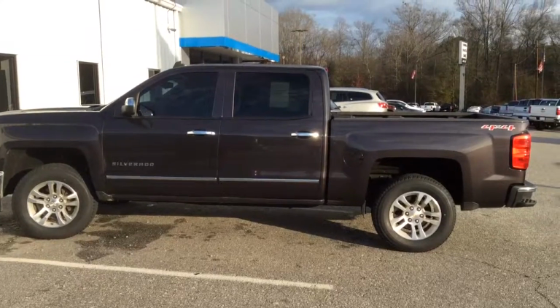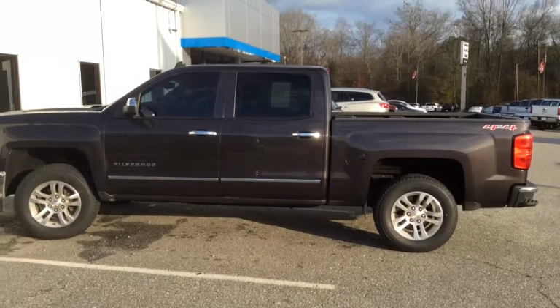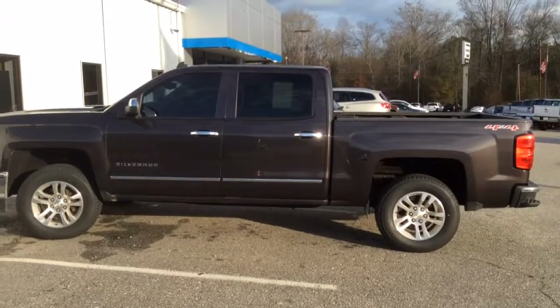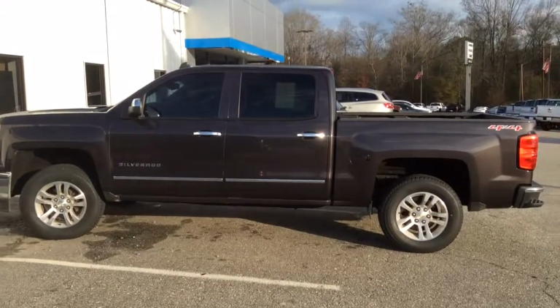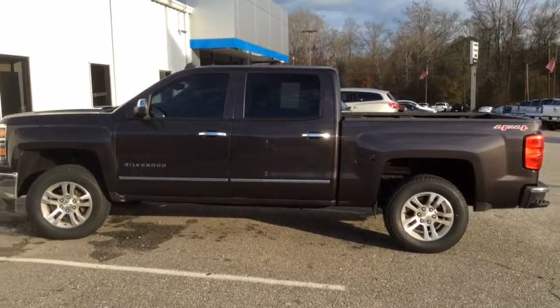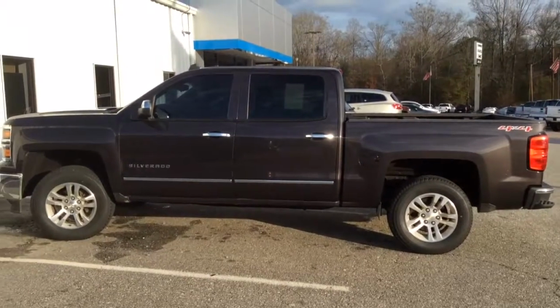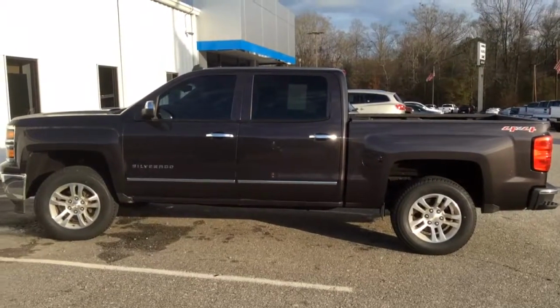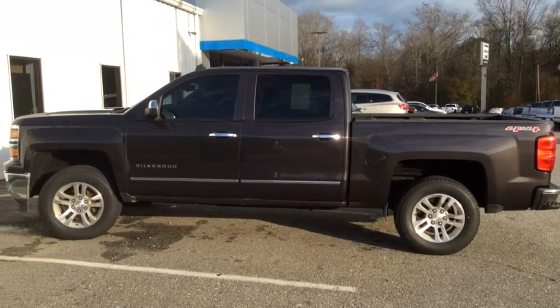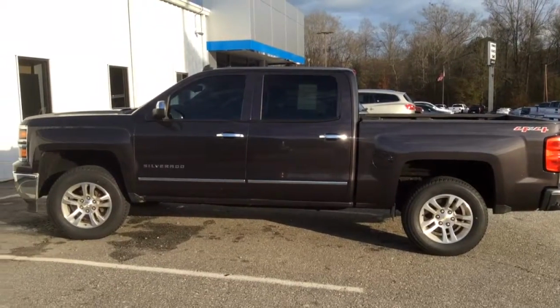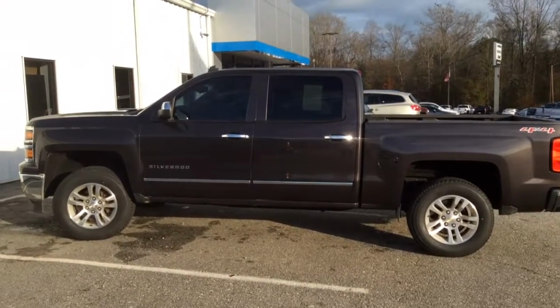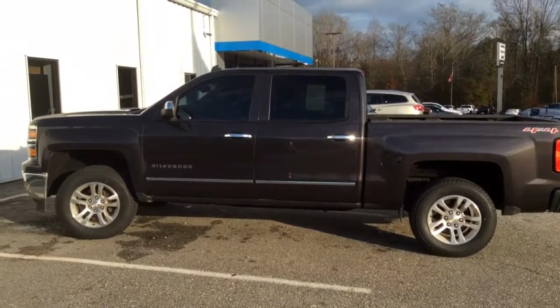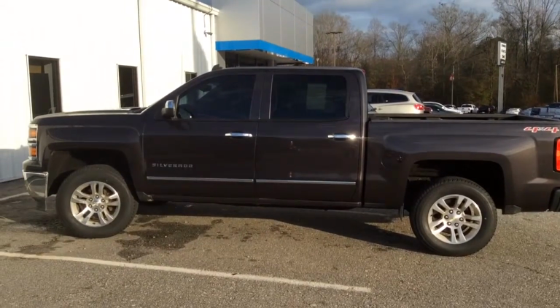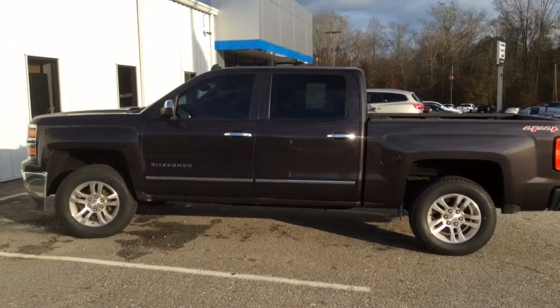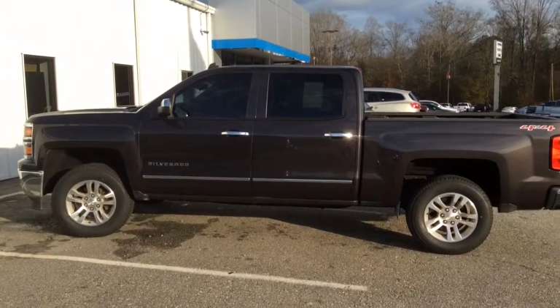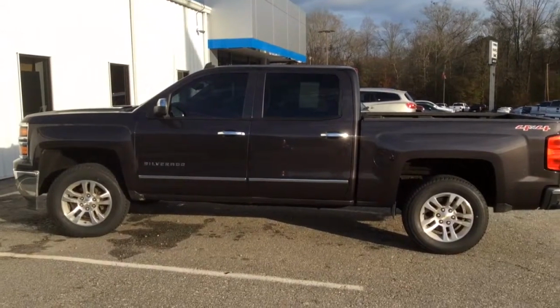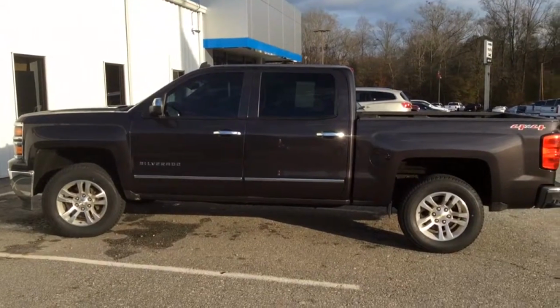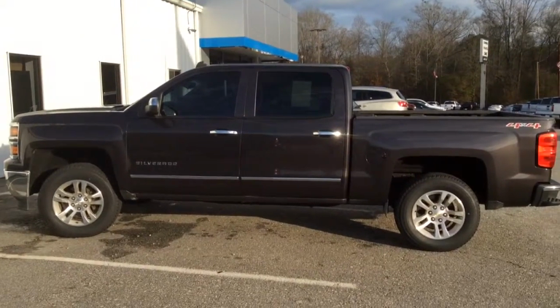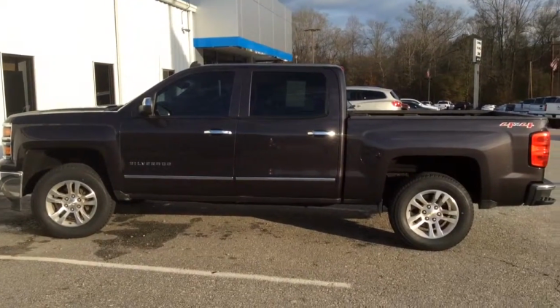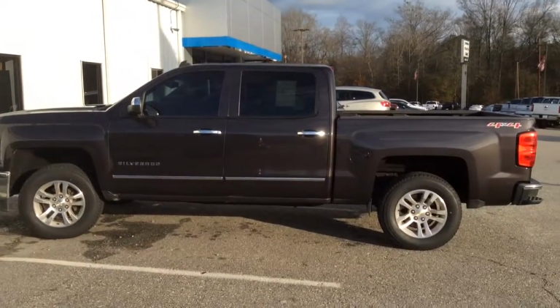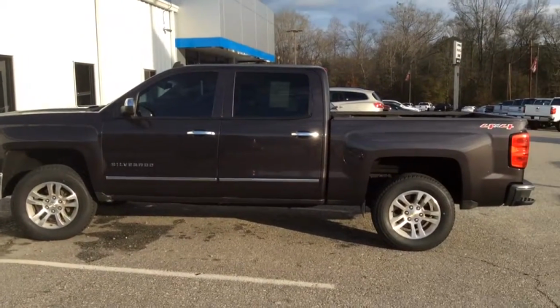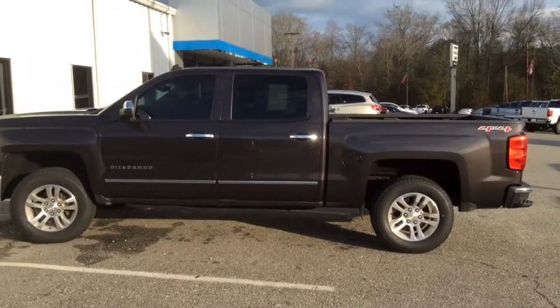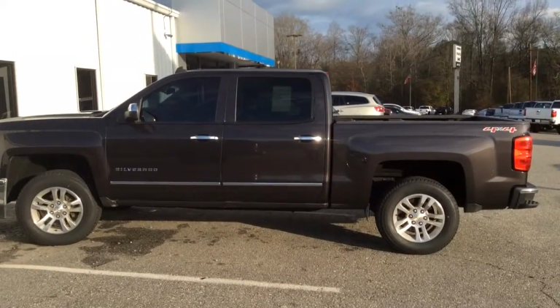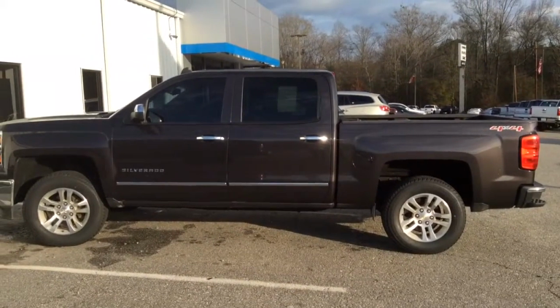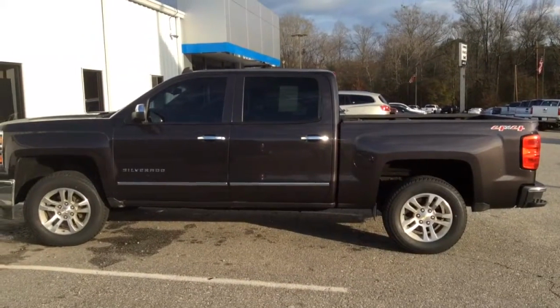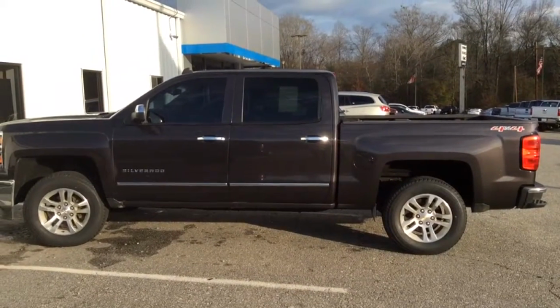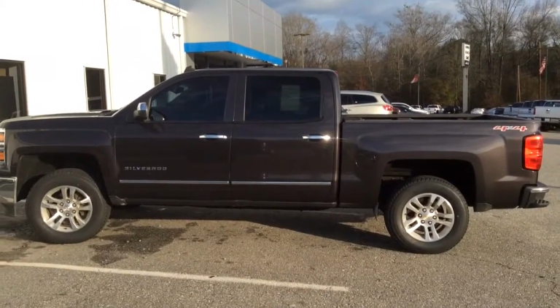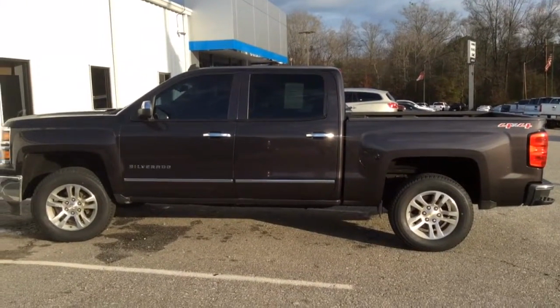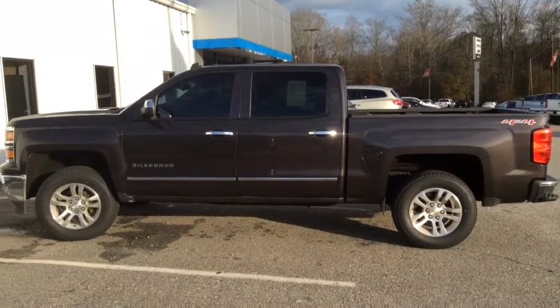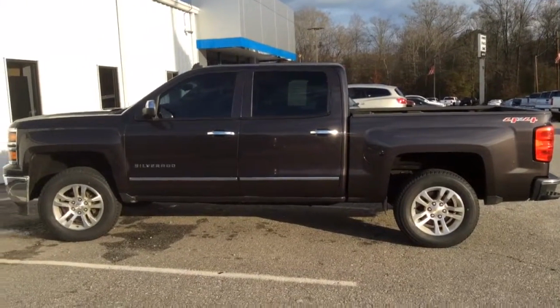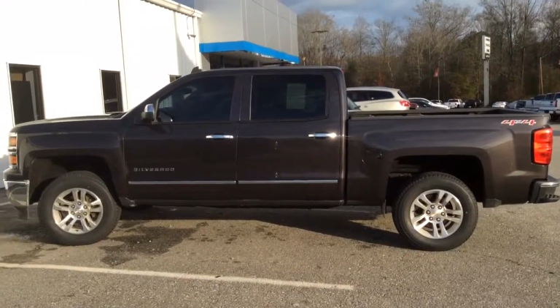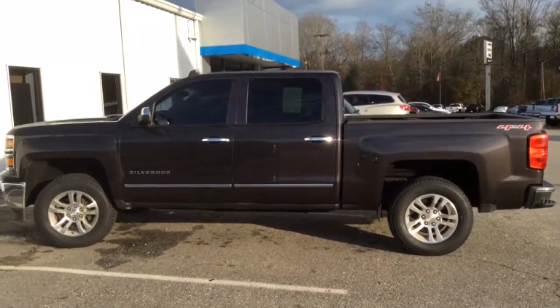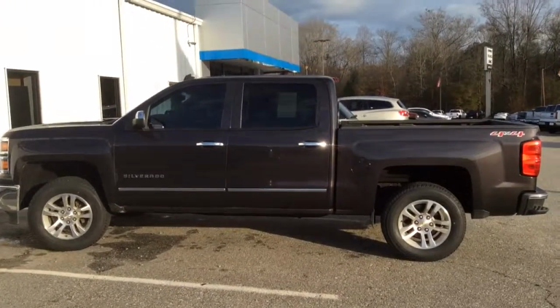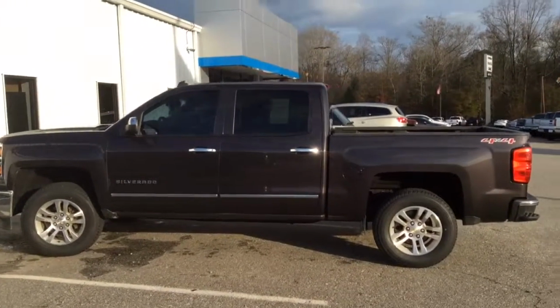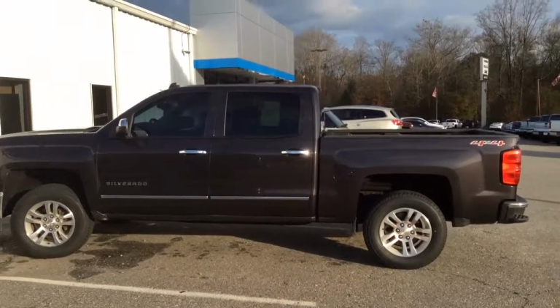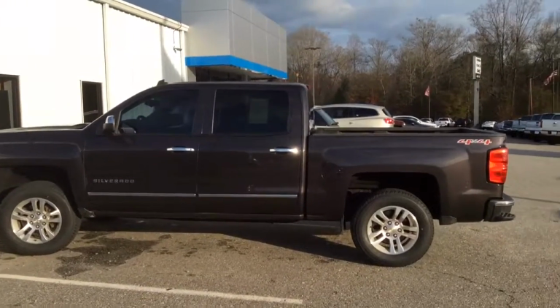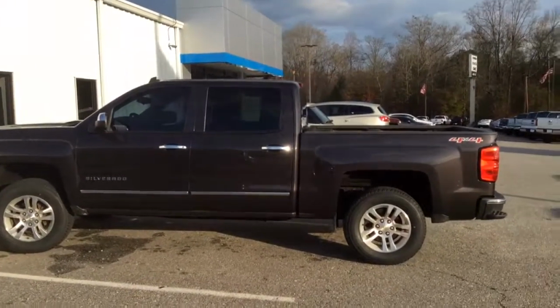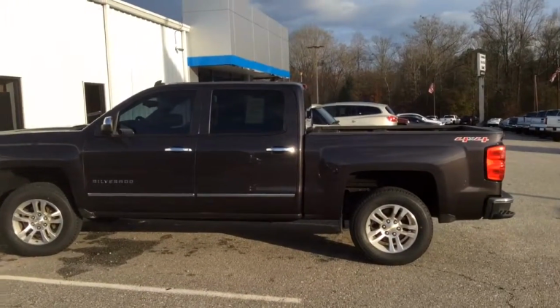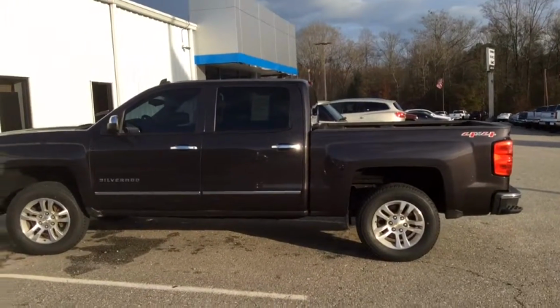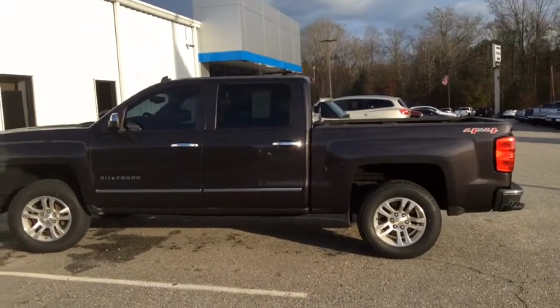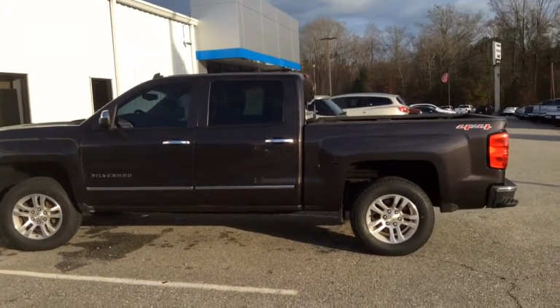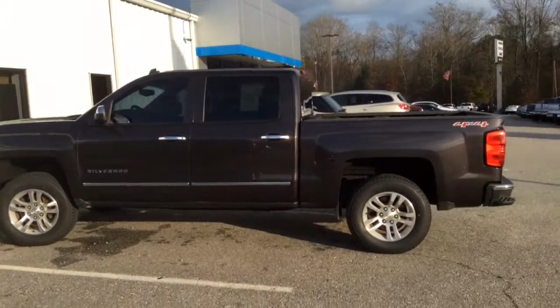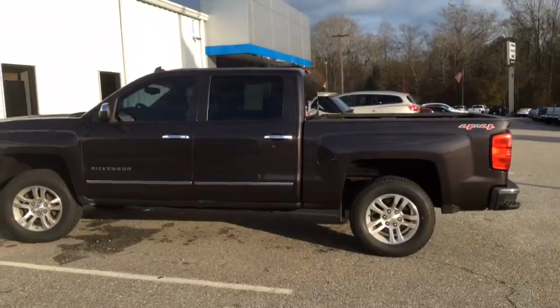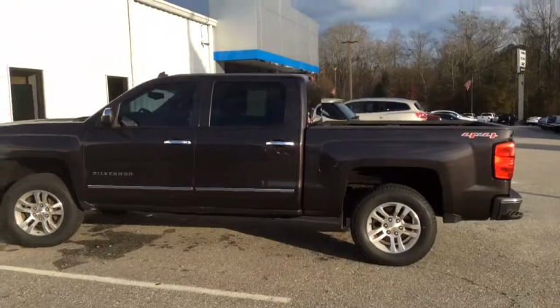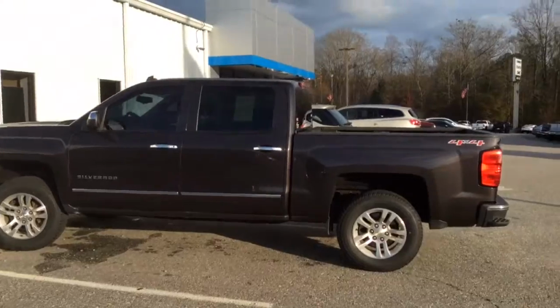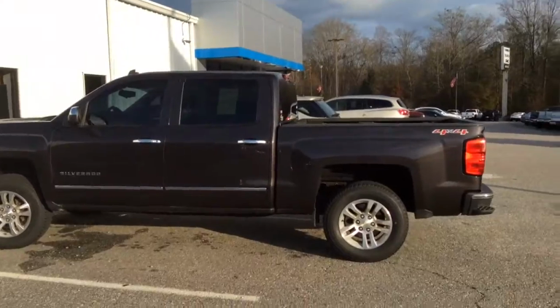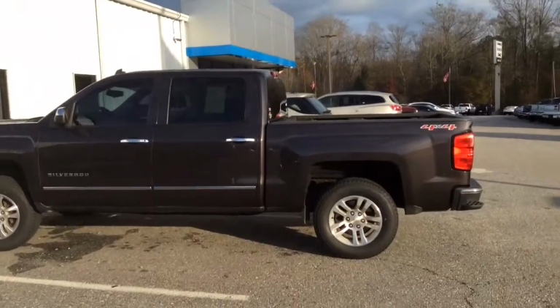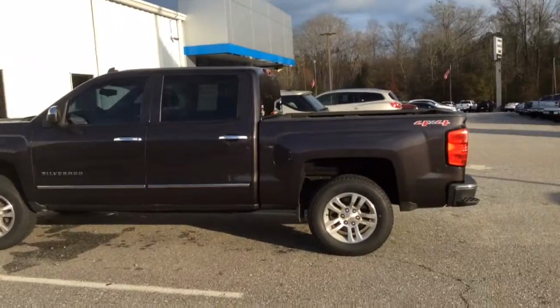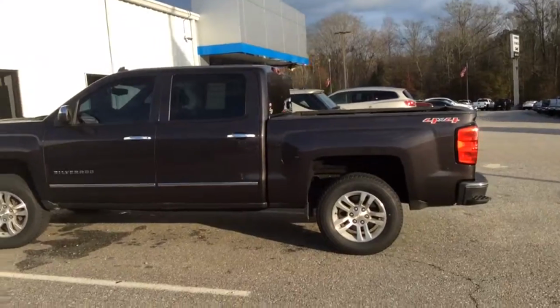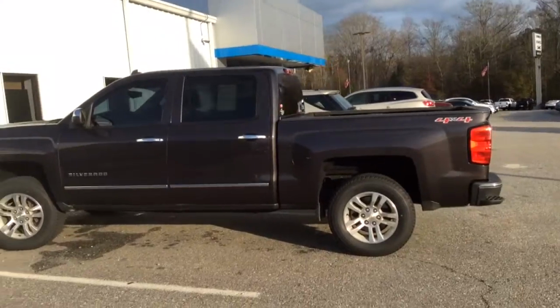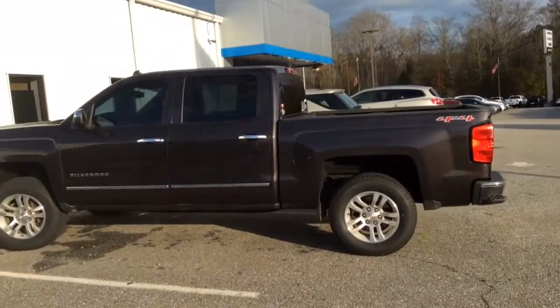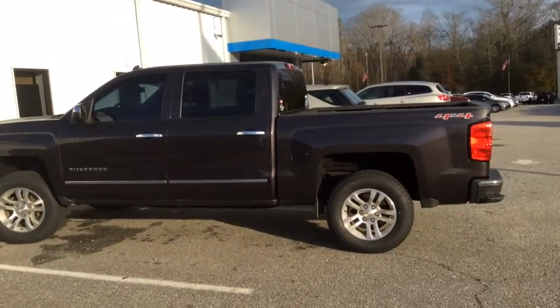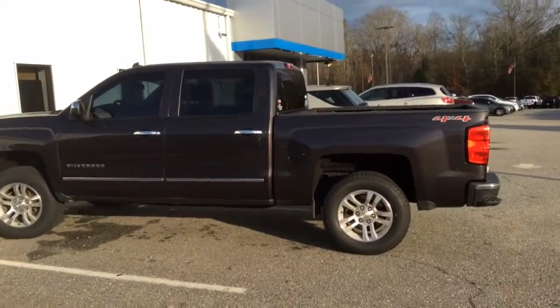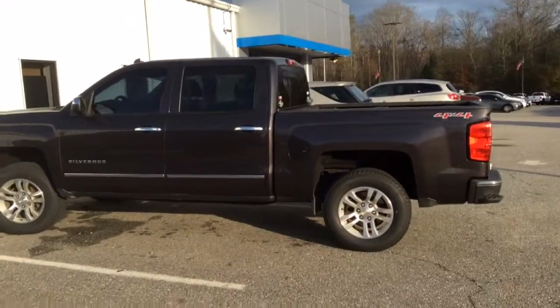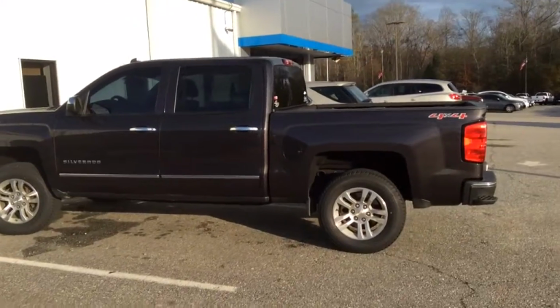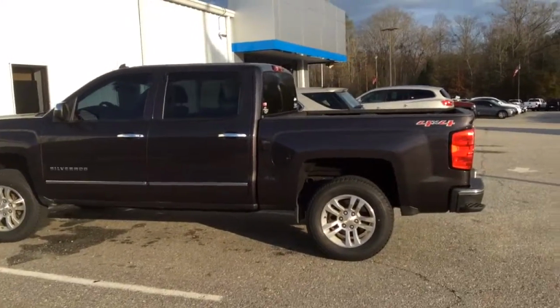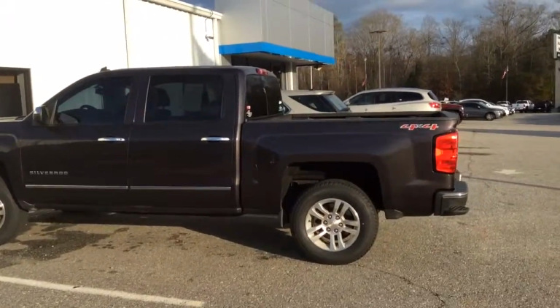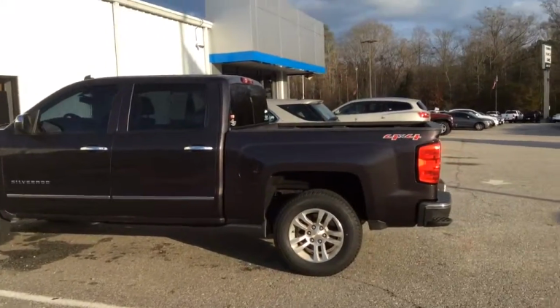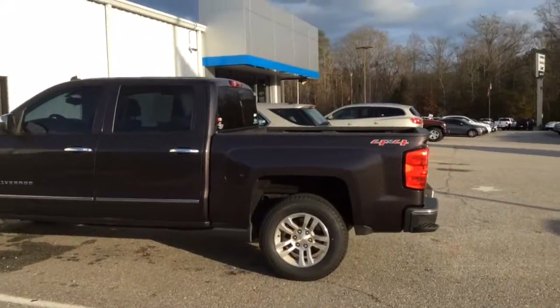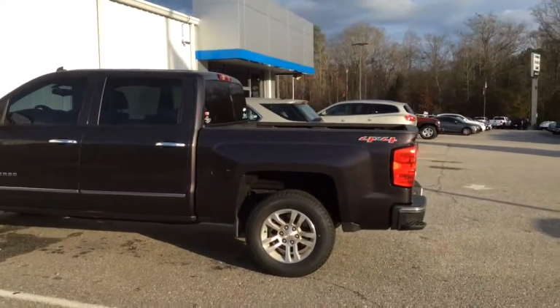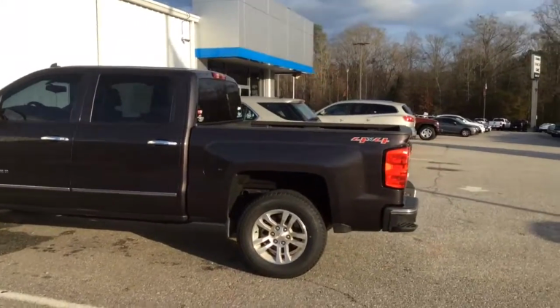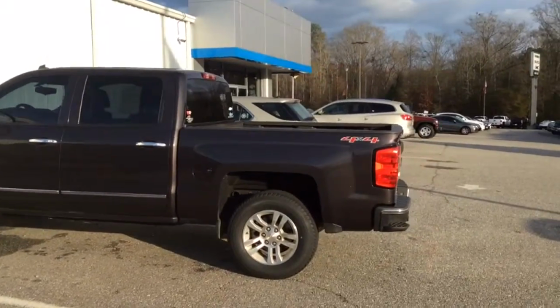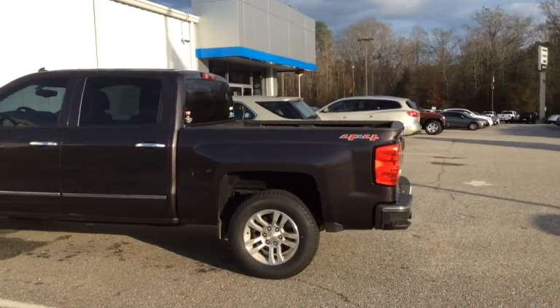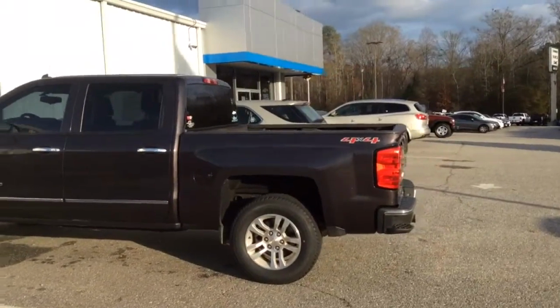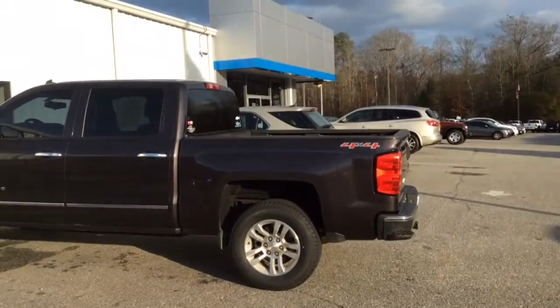Hello, this is Danielle from Jimmy Britt Chevrolet. Here's that 2014 Silverado you inquired about.